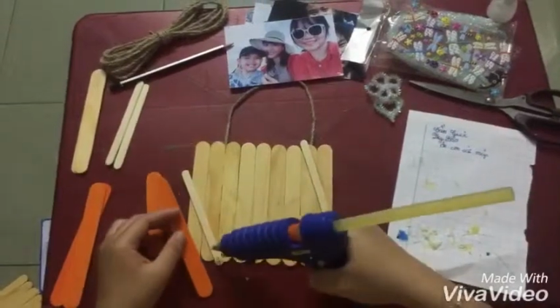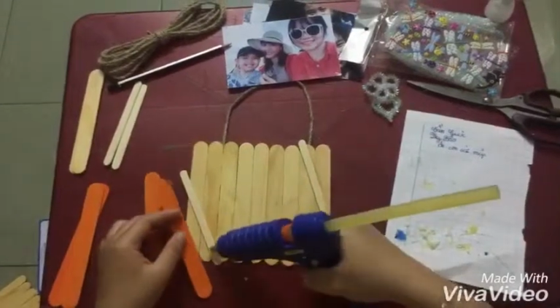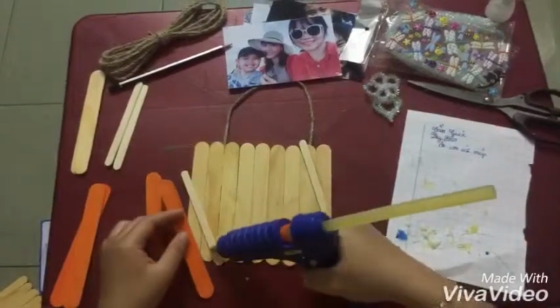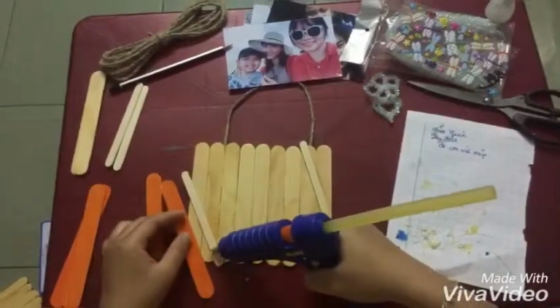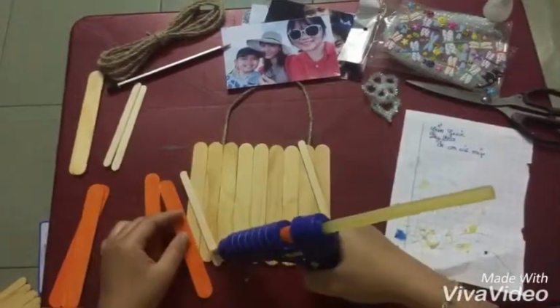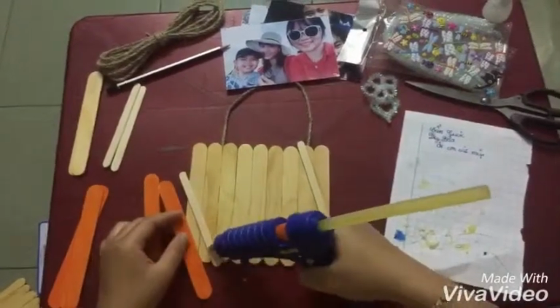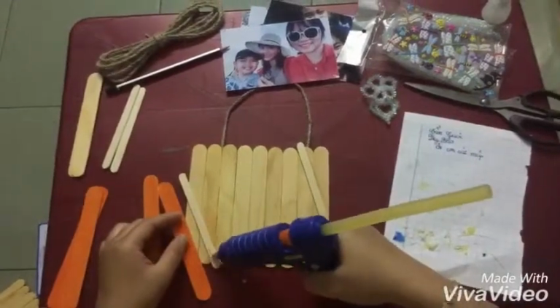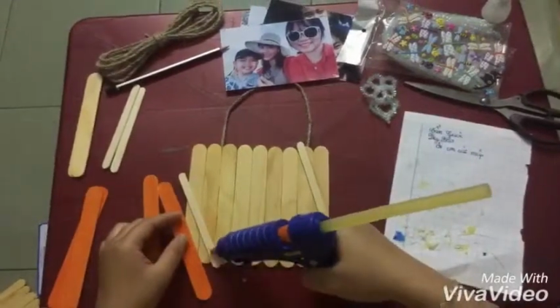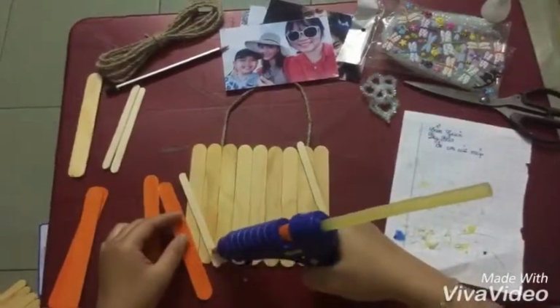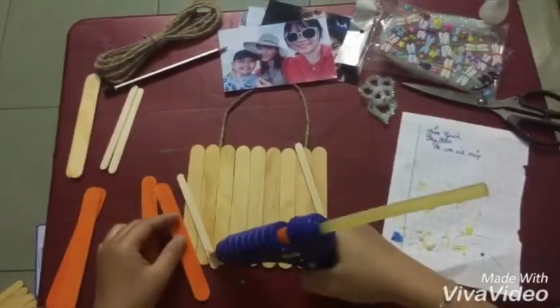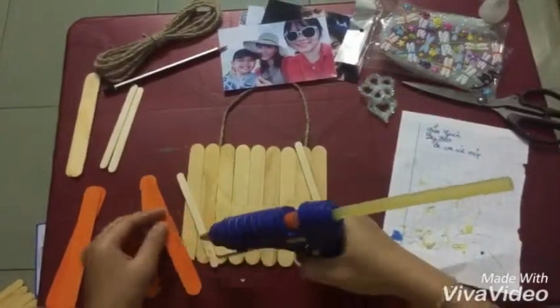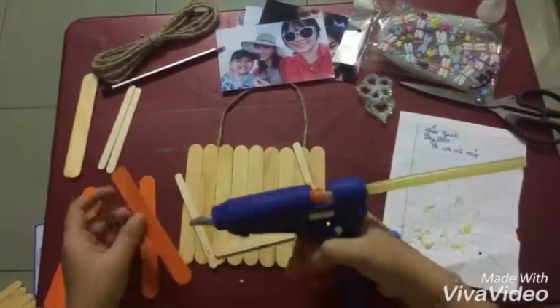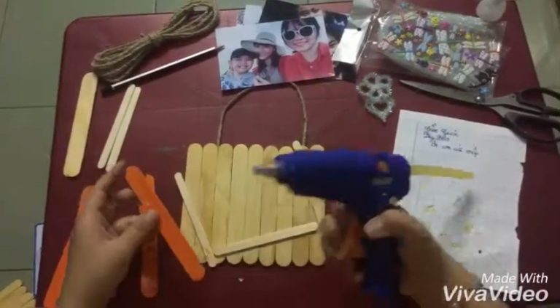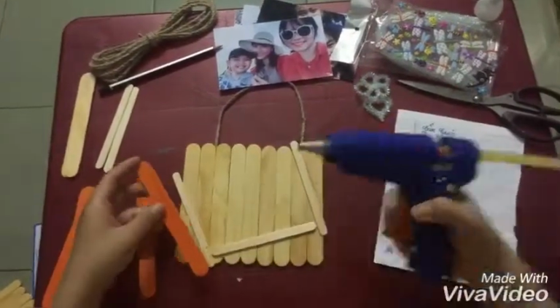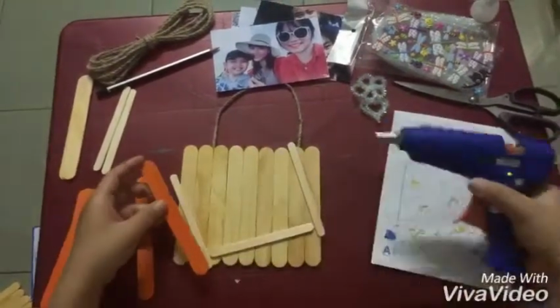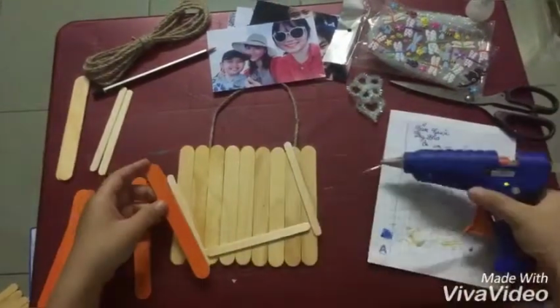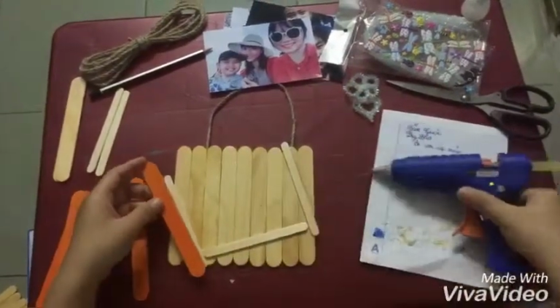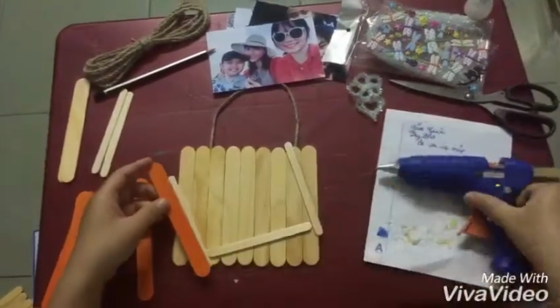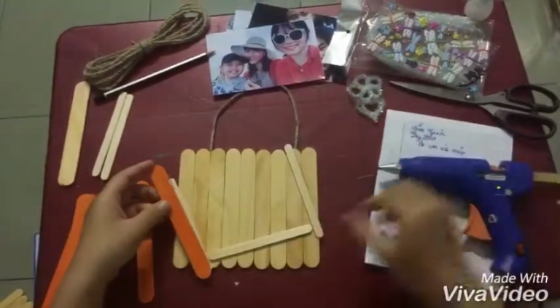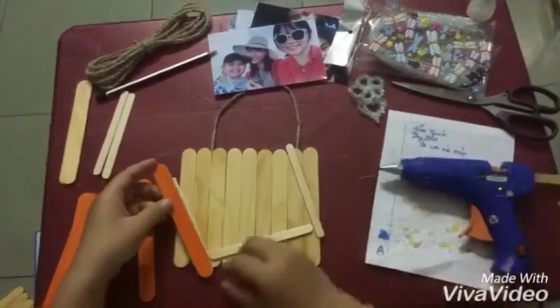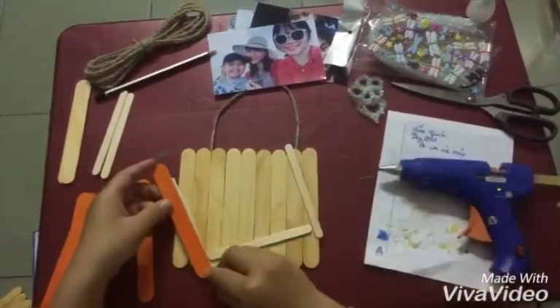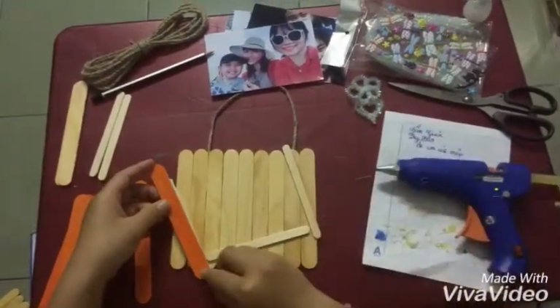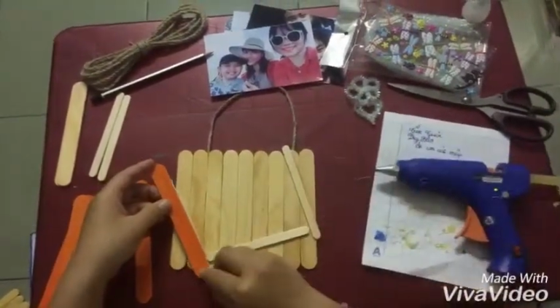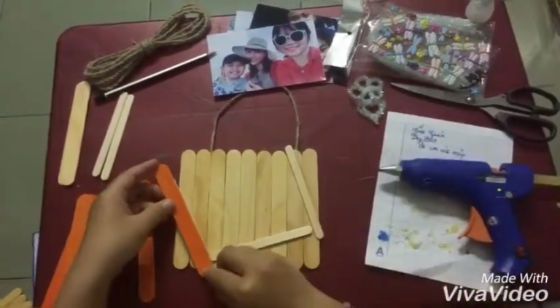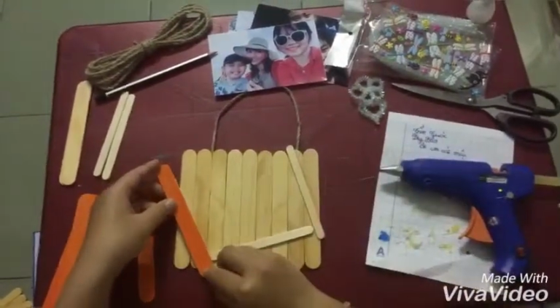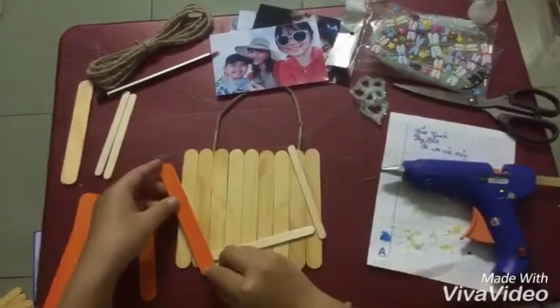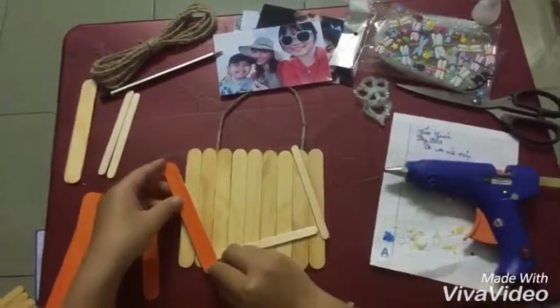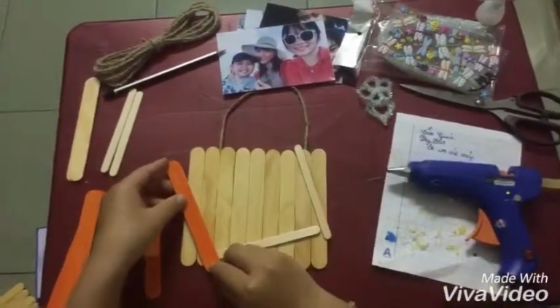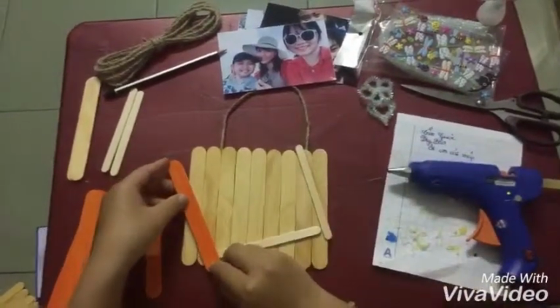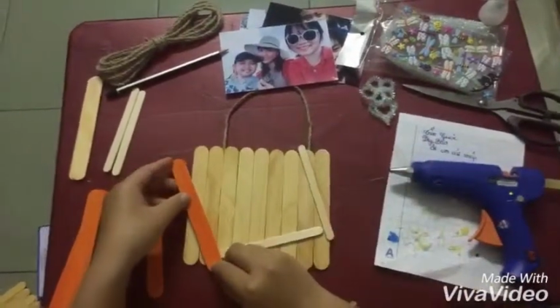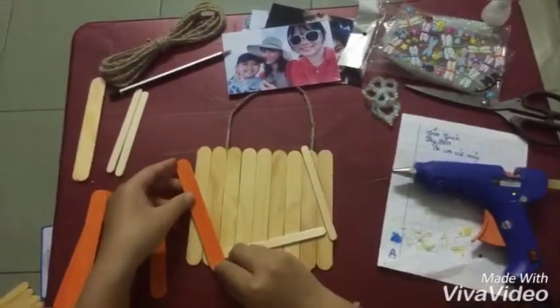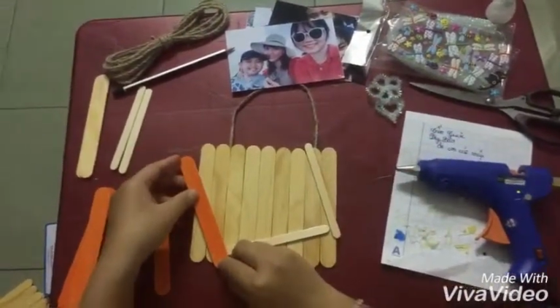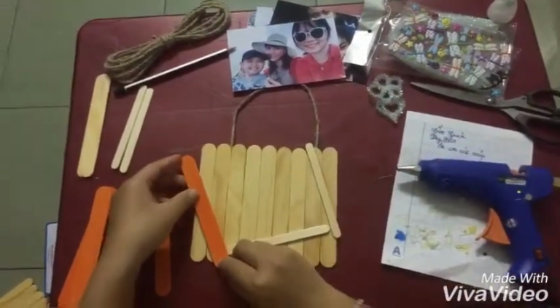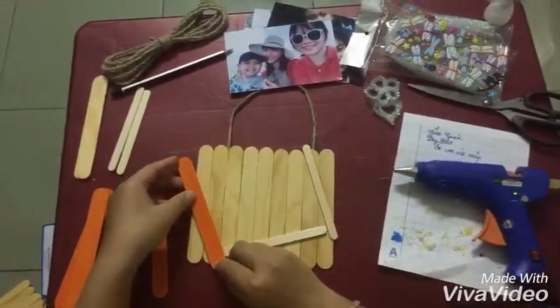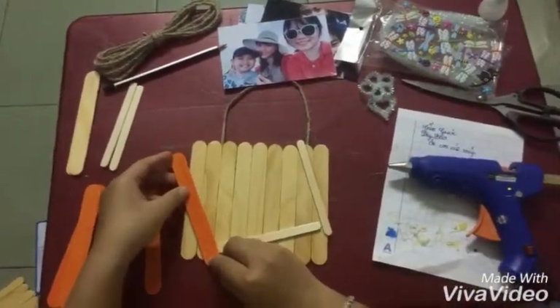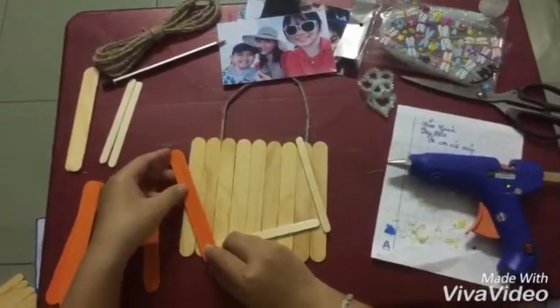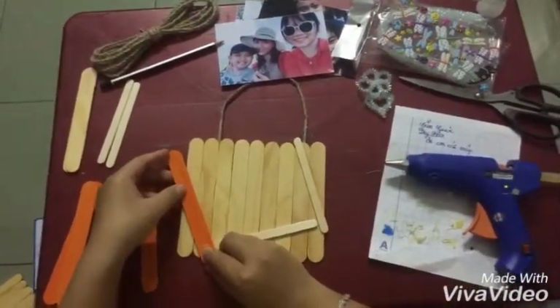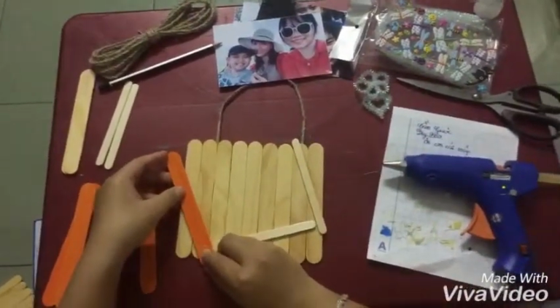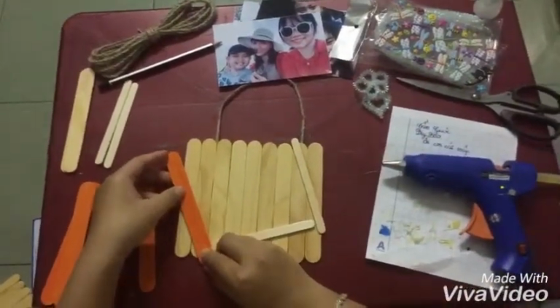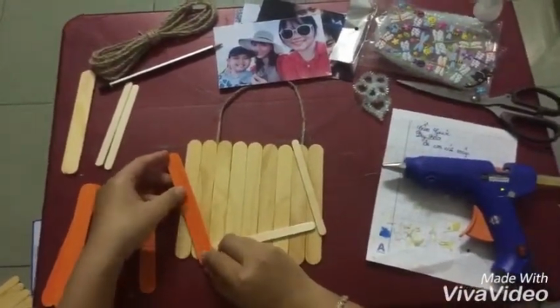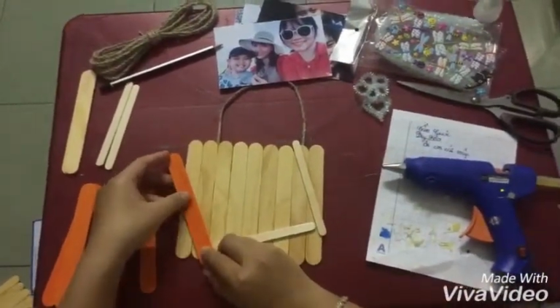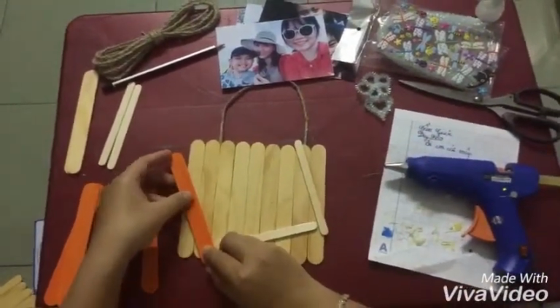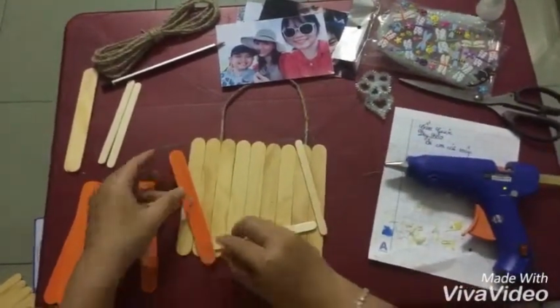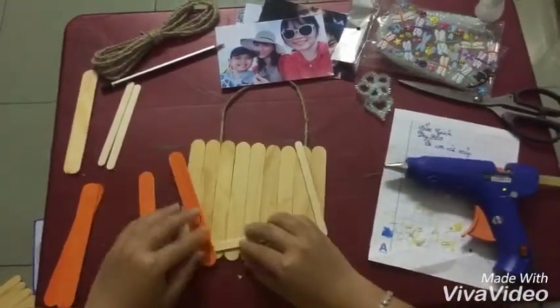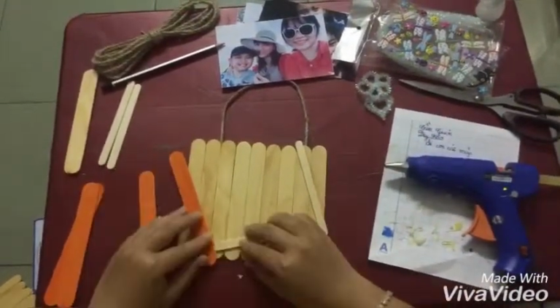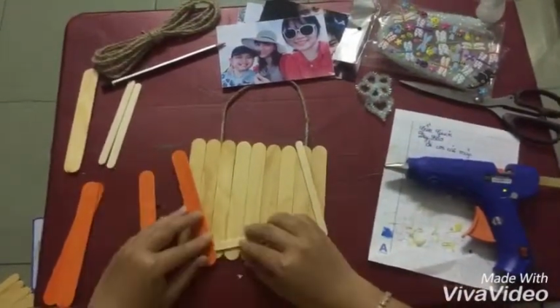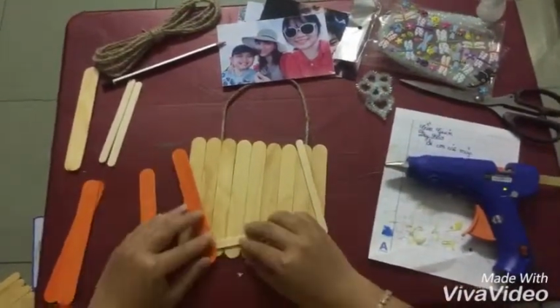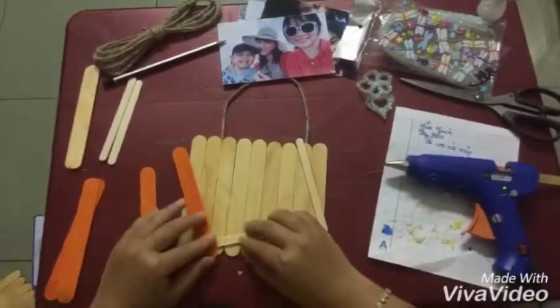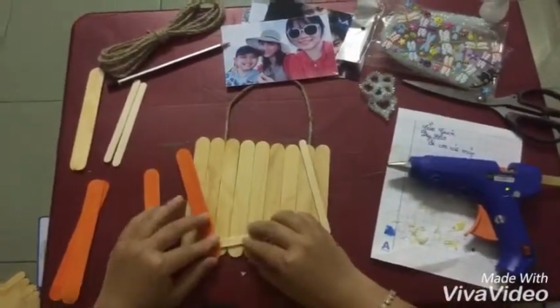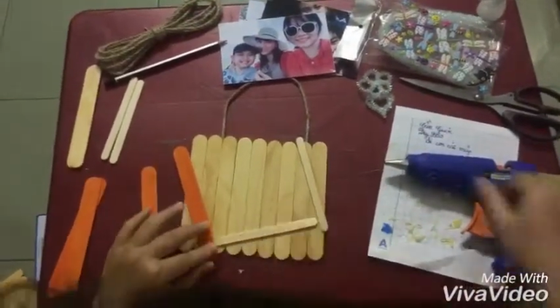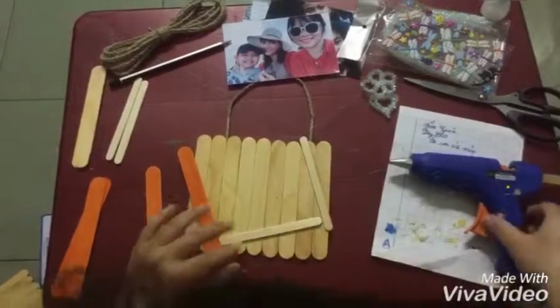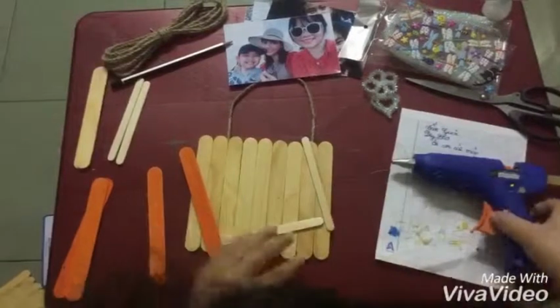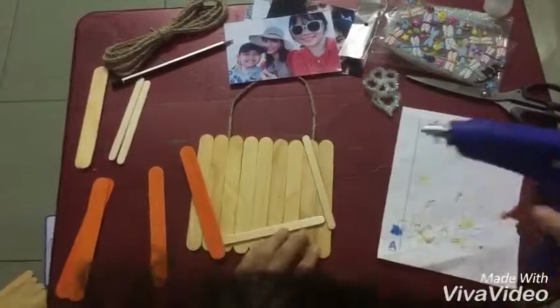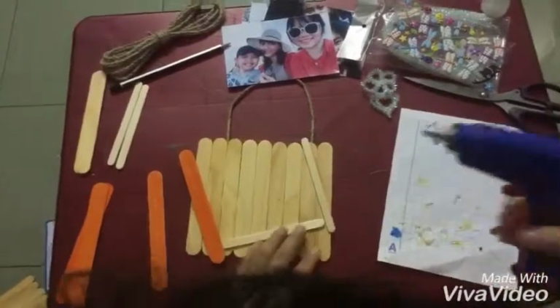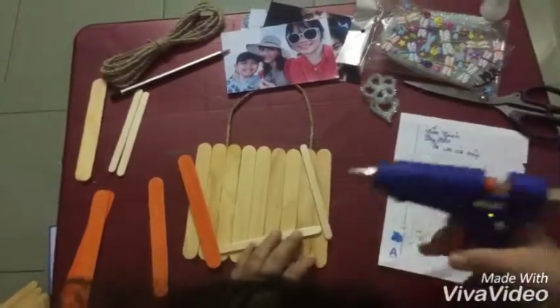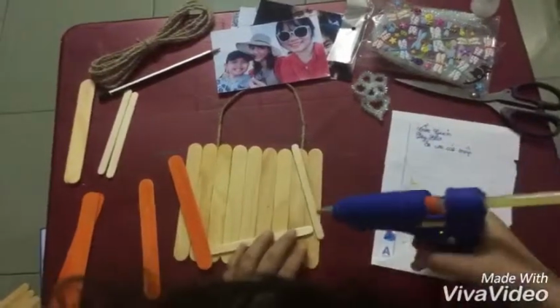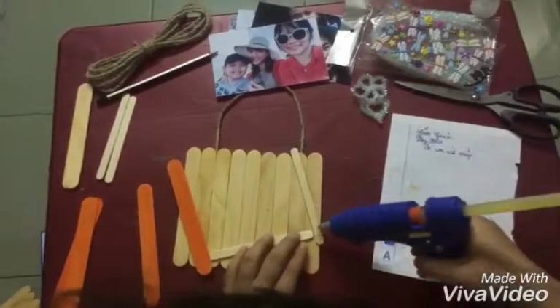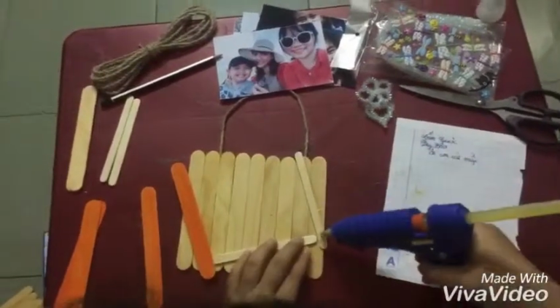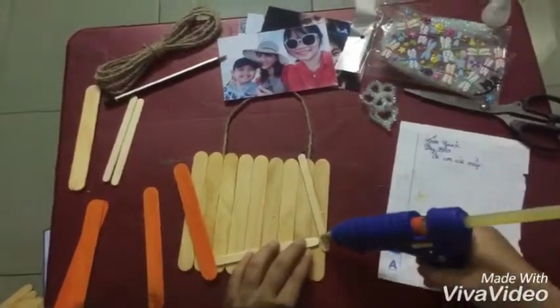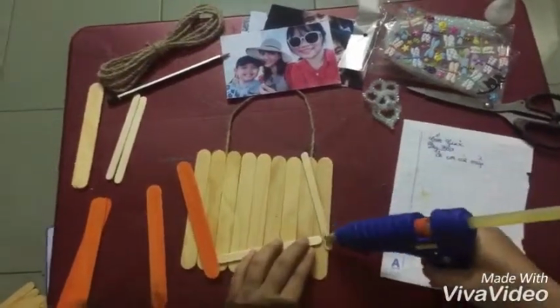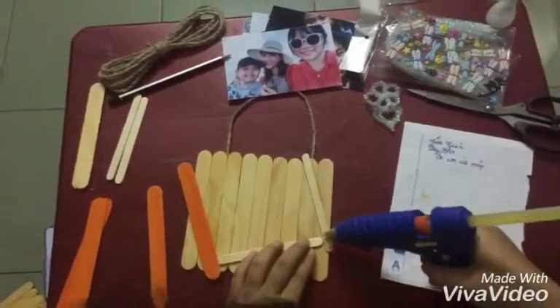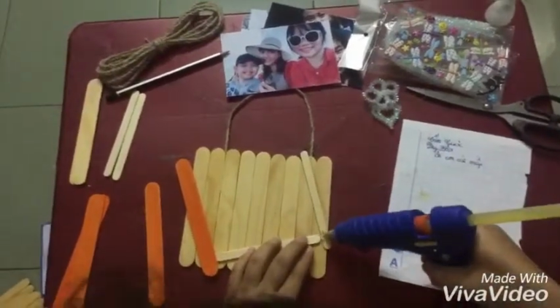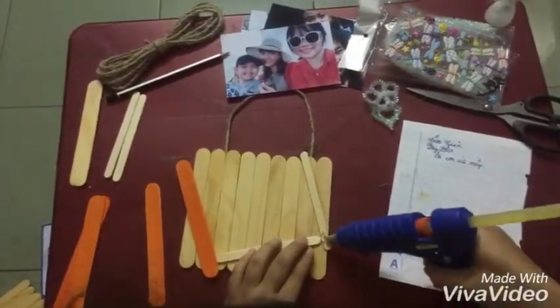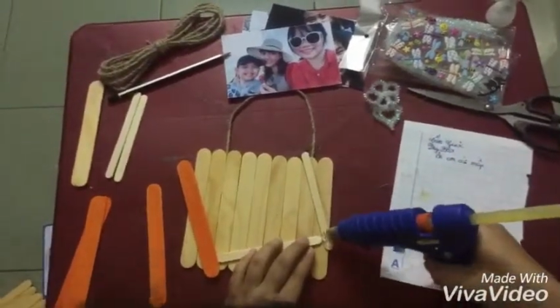Thirdly, fix the colored big stick on the small stick to create the front of the photo frame.